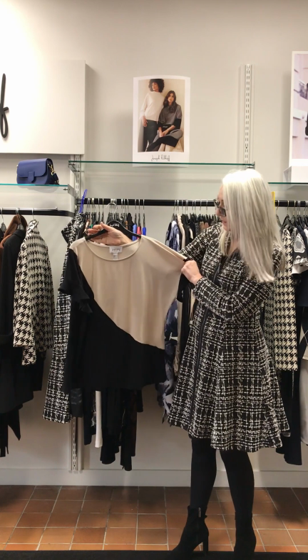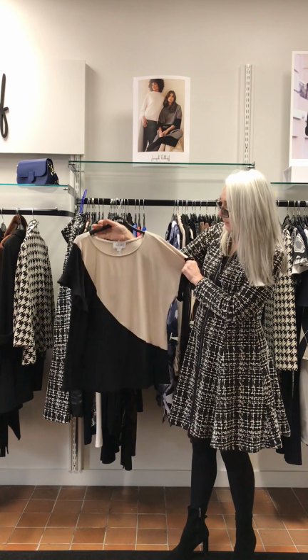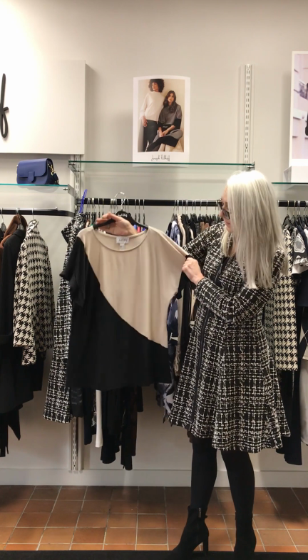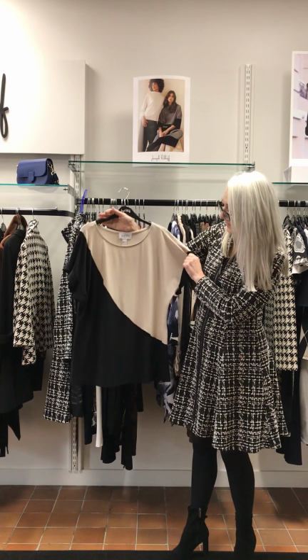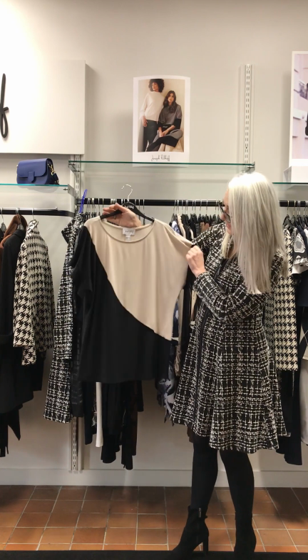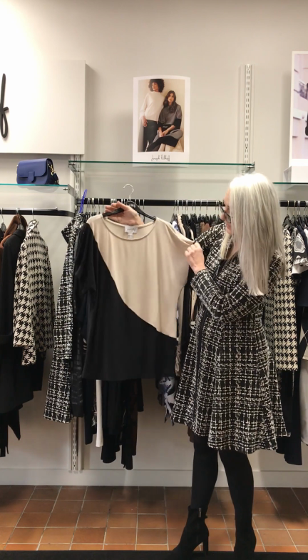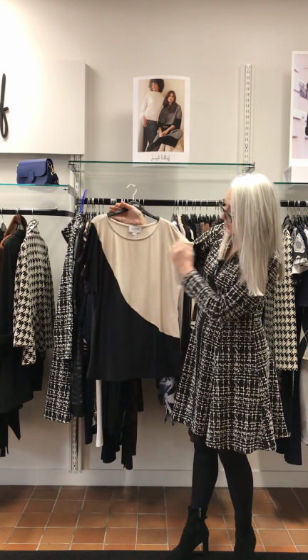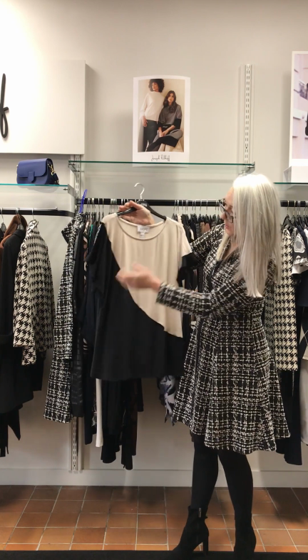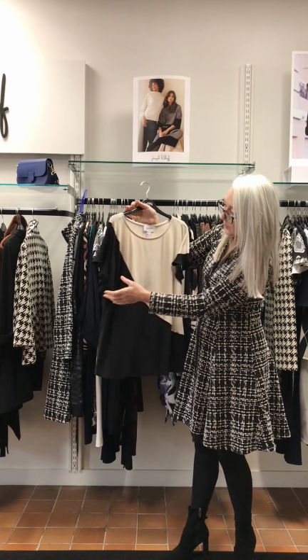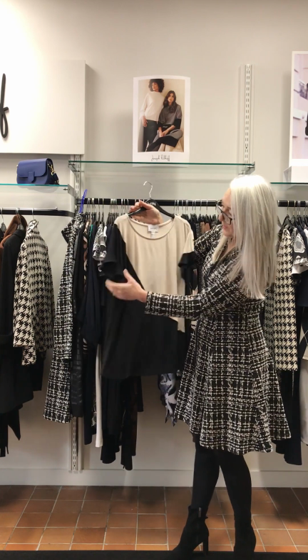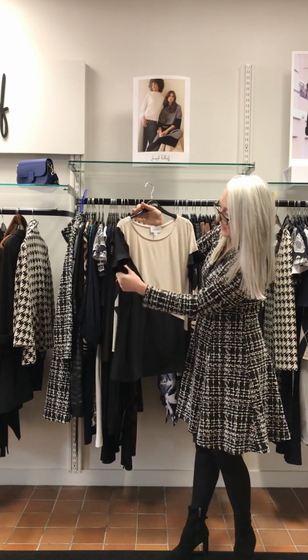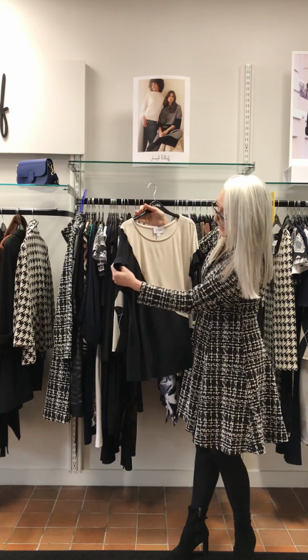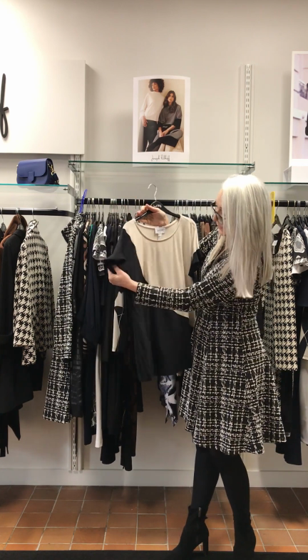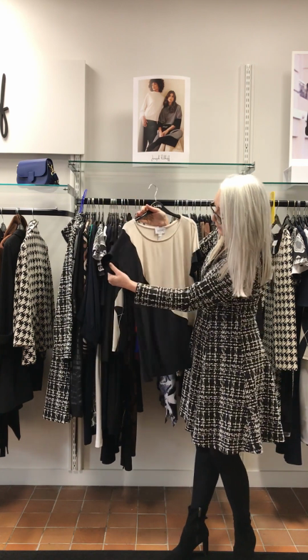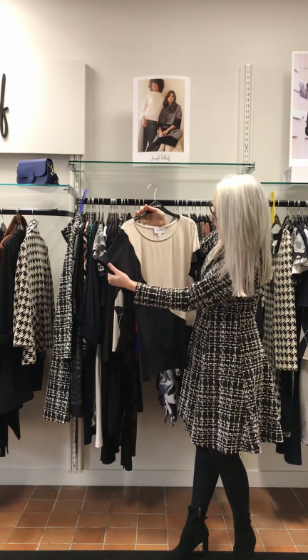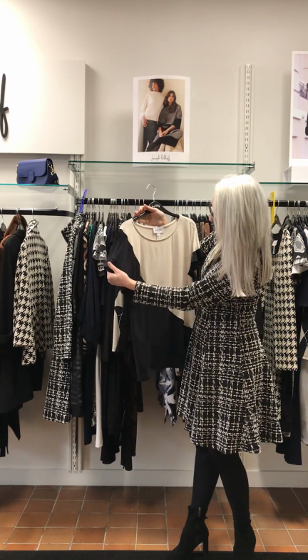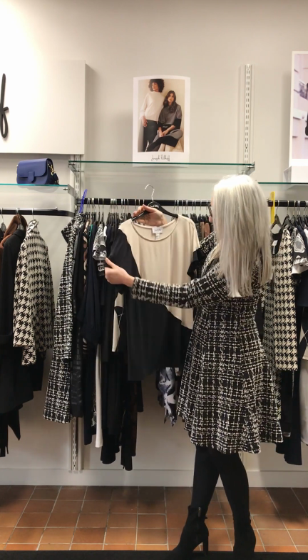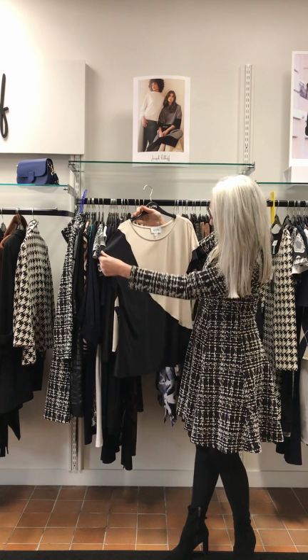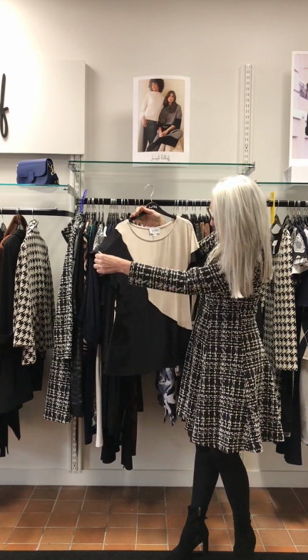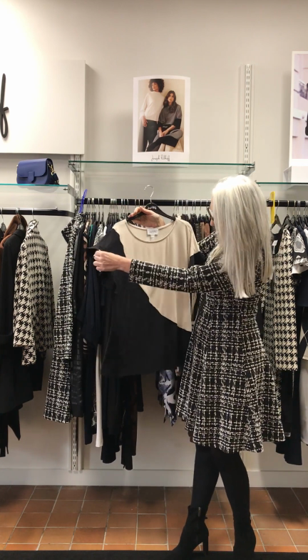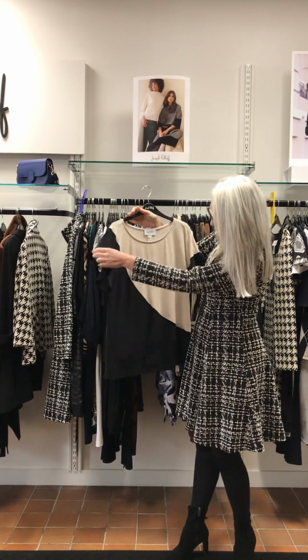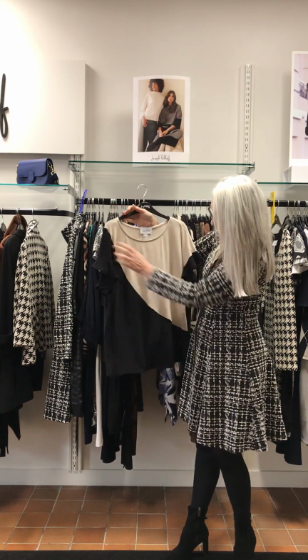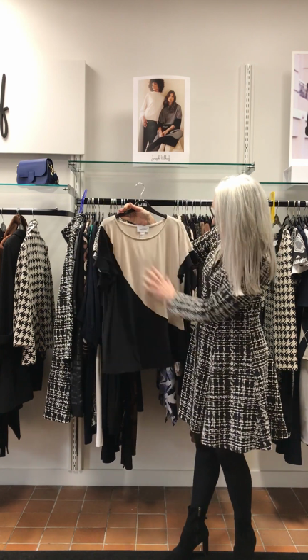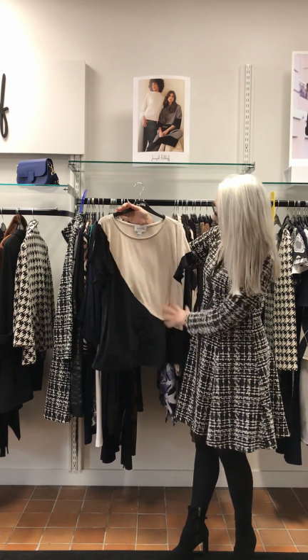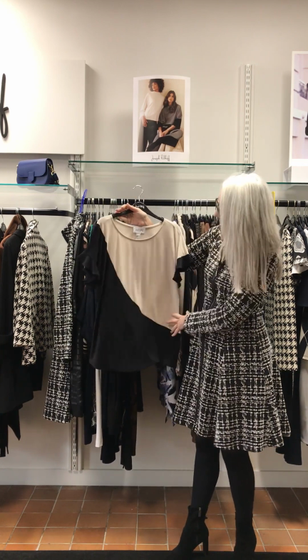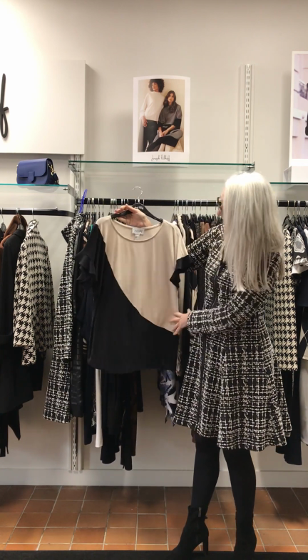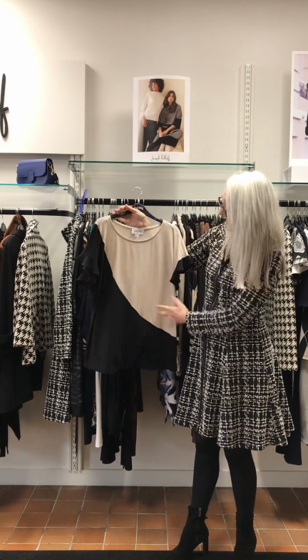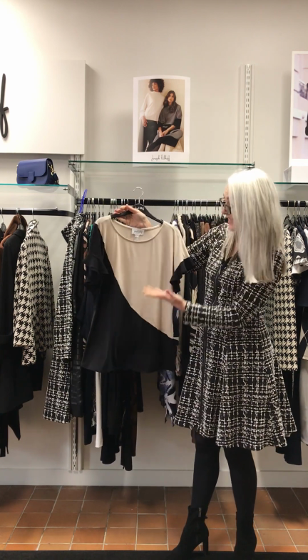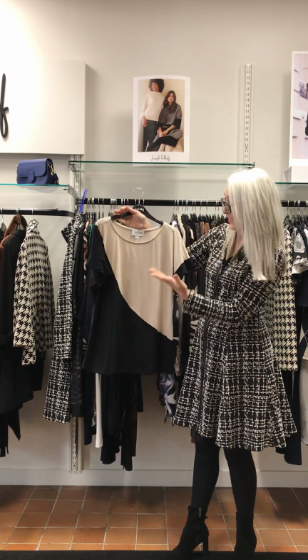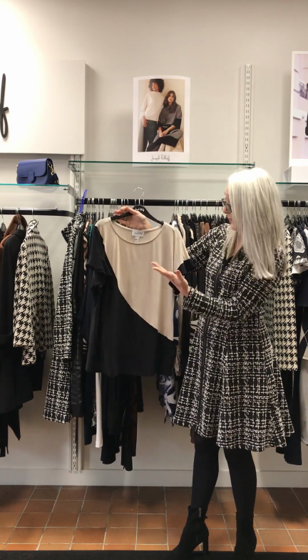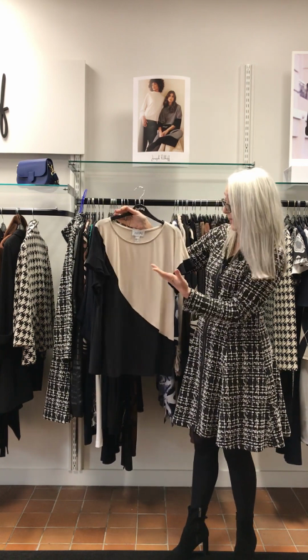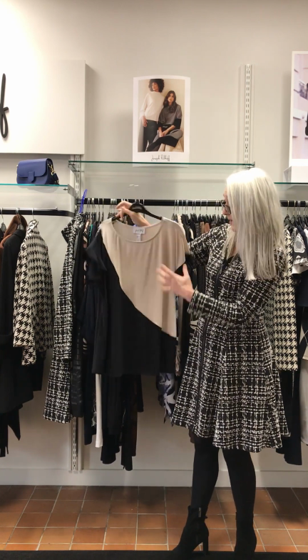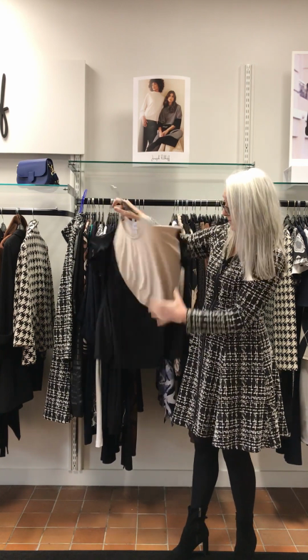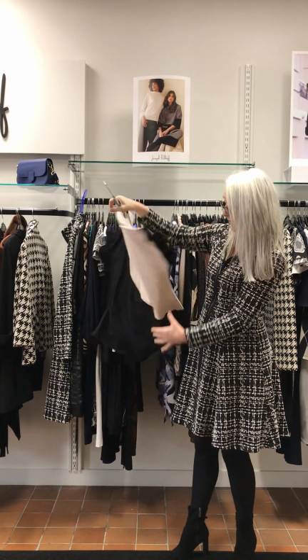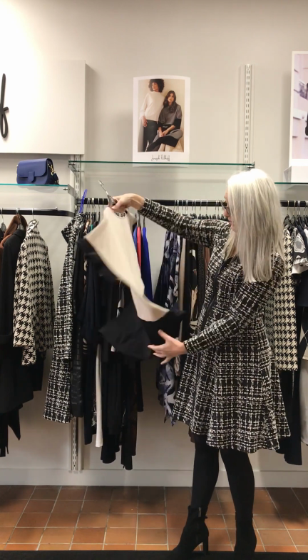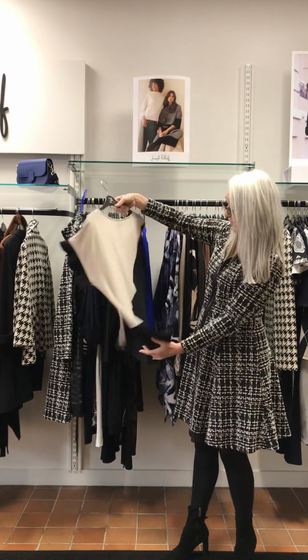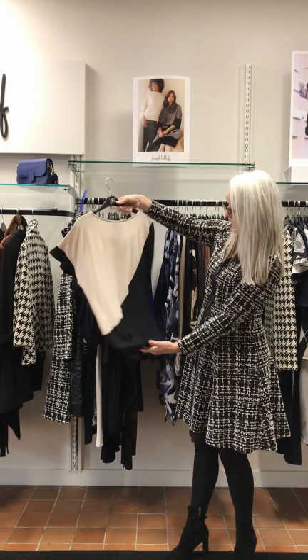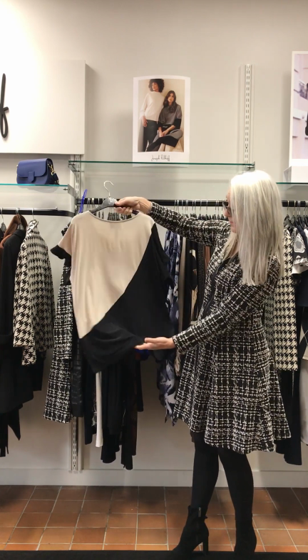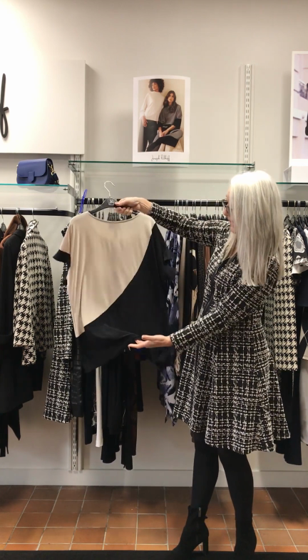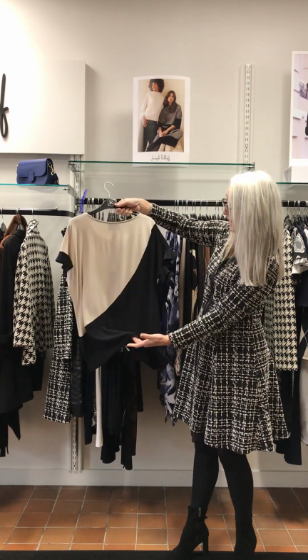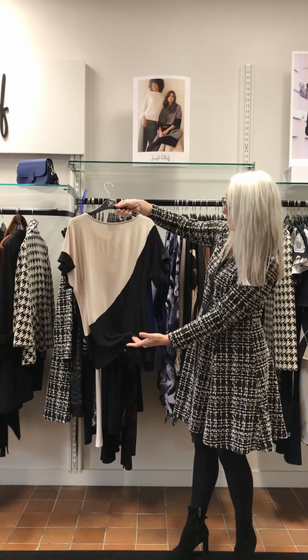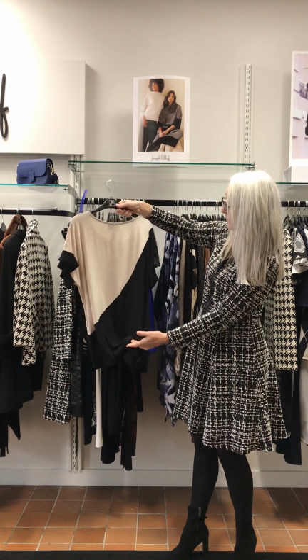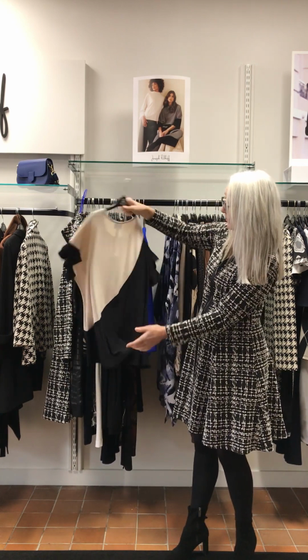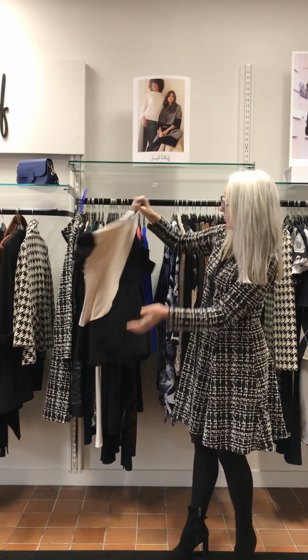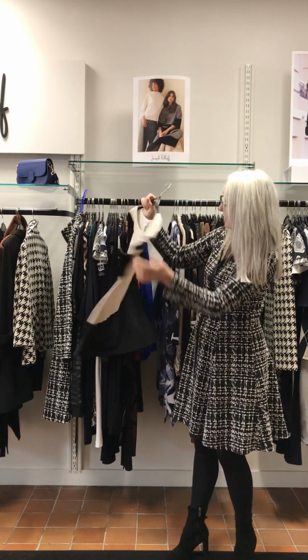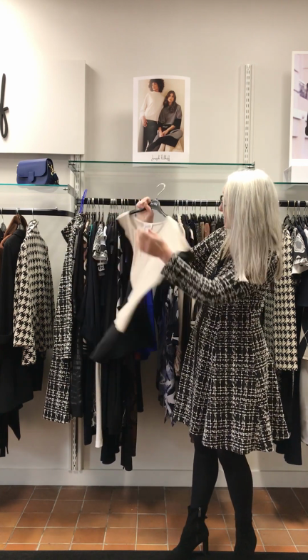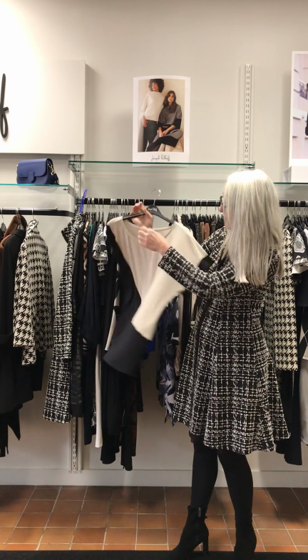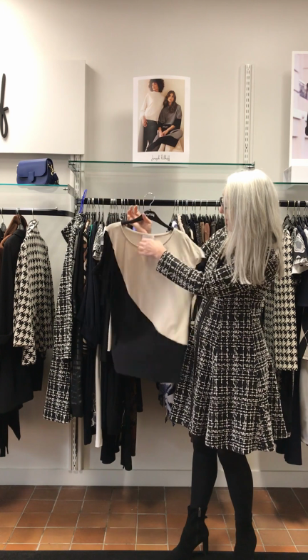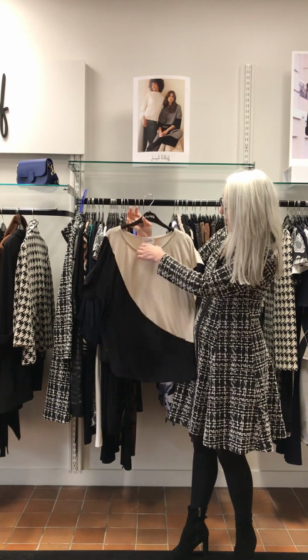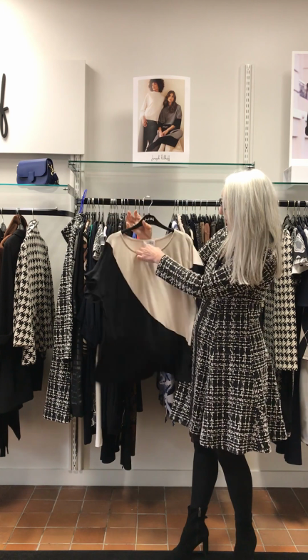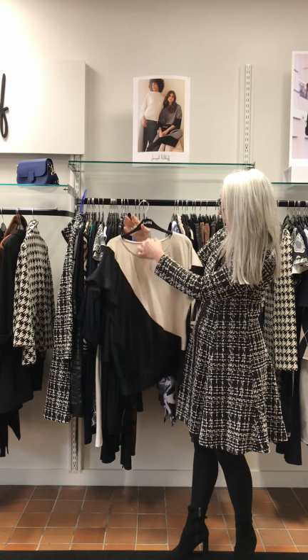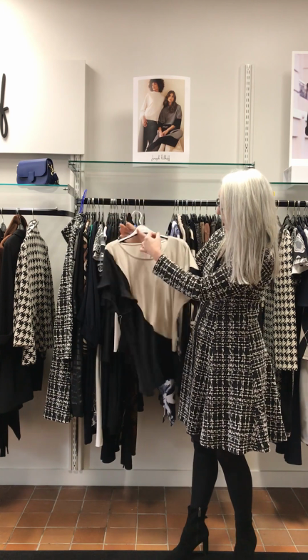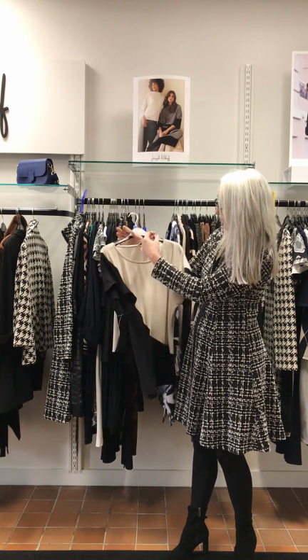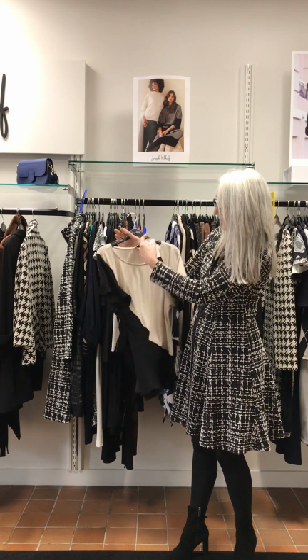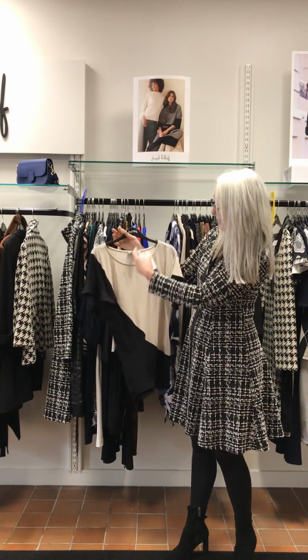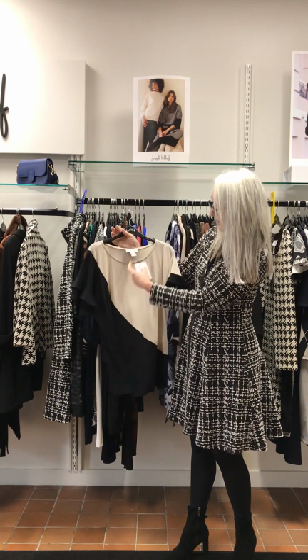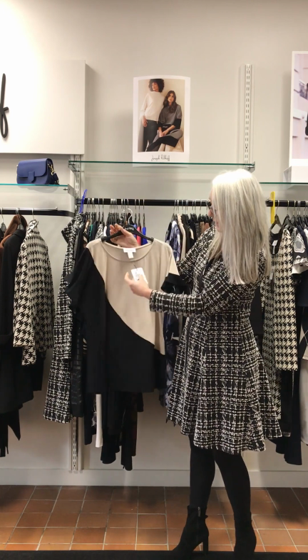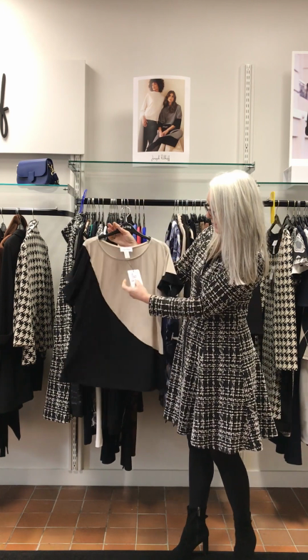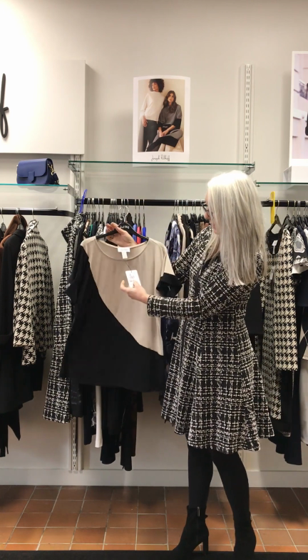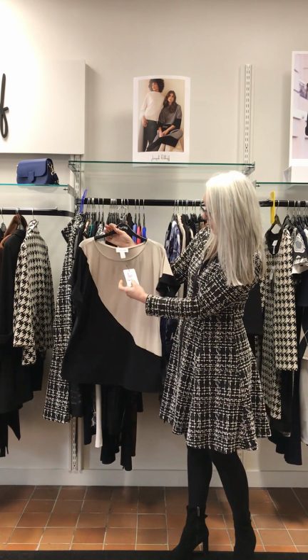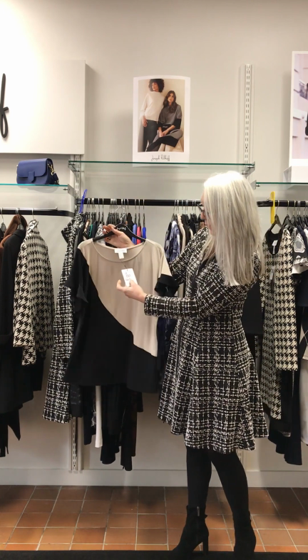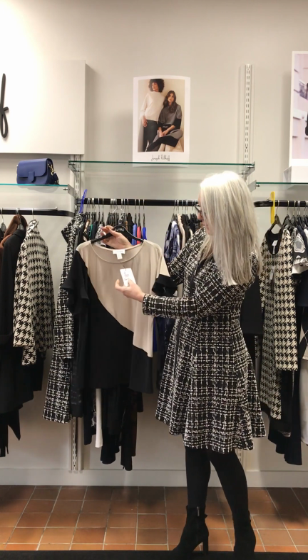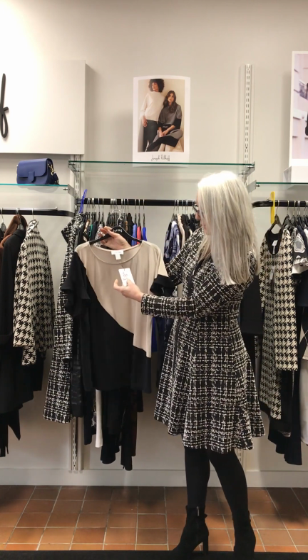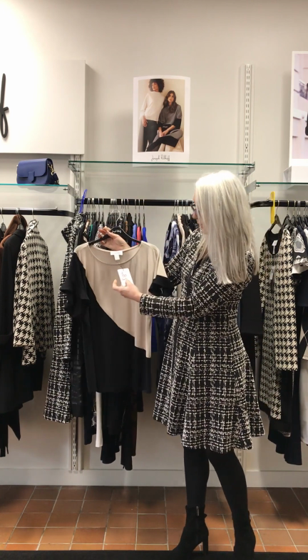This top with a little frill sleeve, leisure wear, panels front and back. £140.